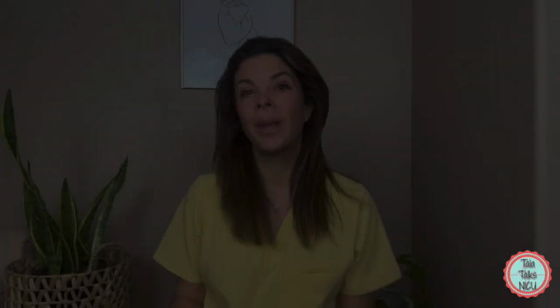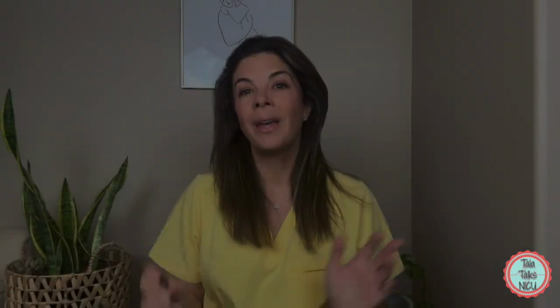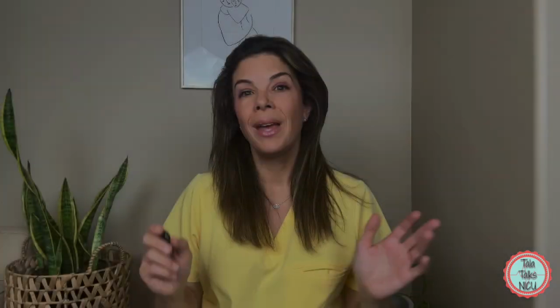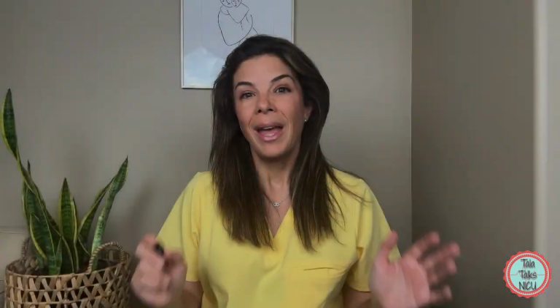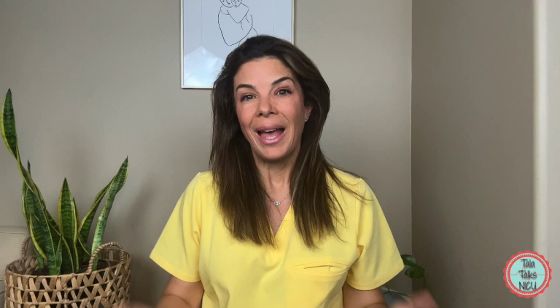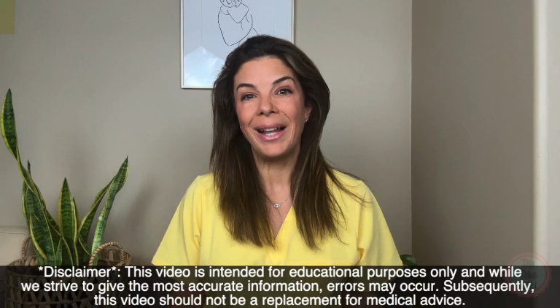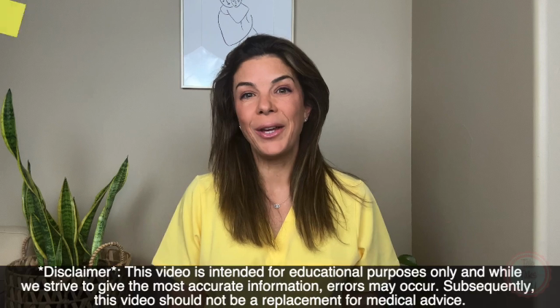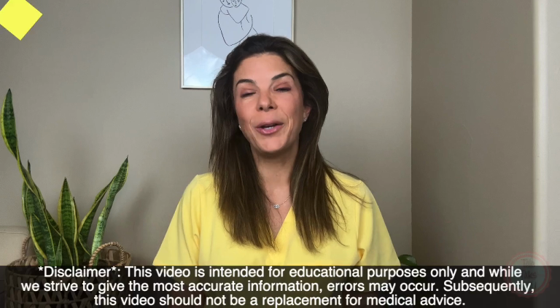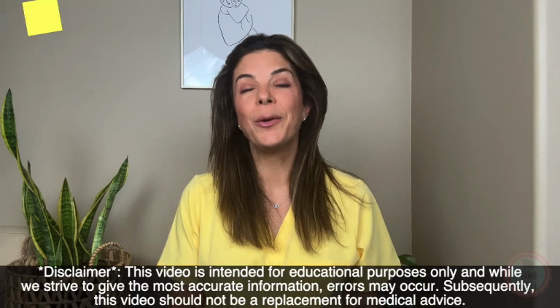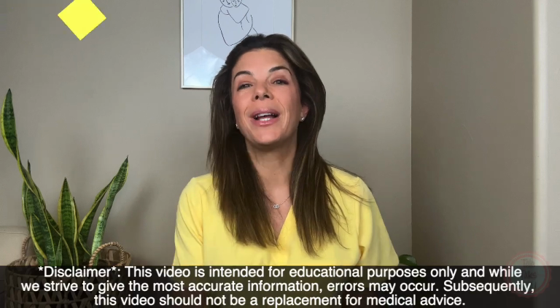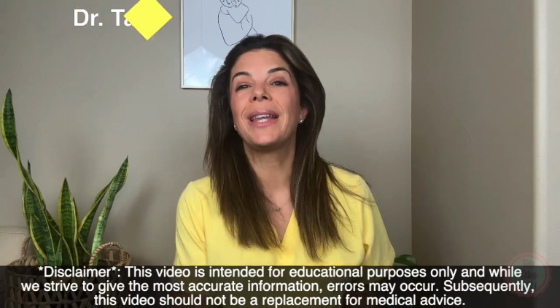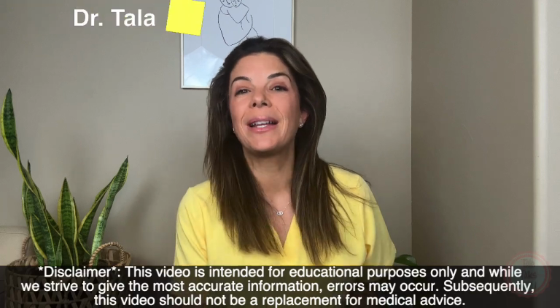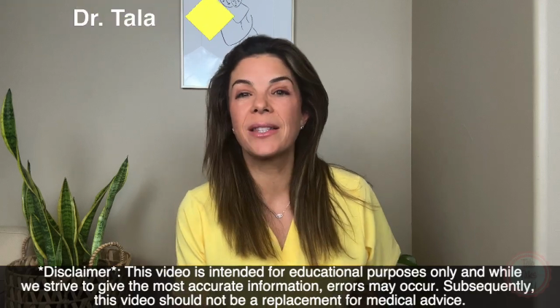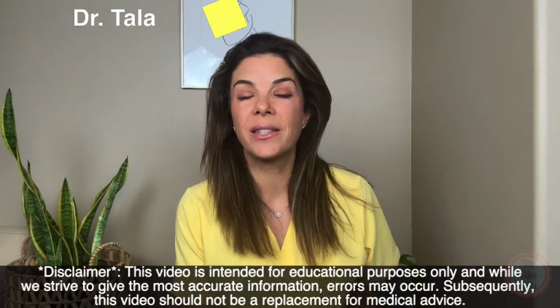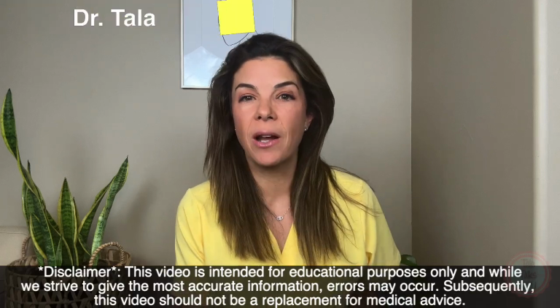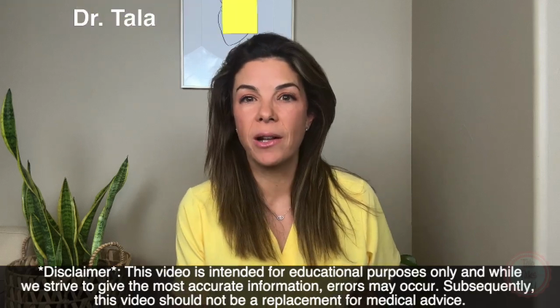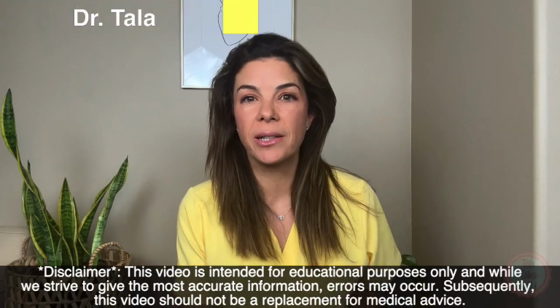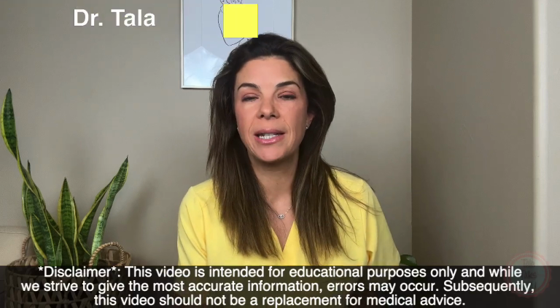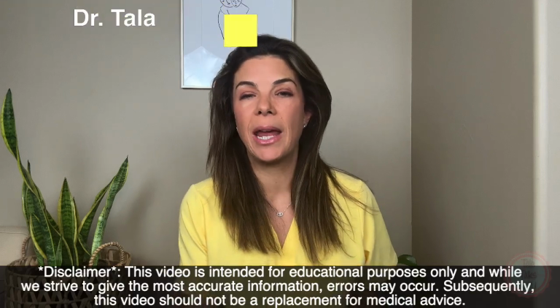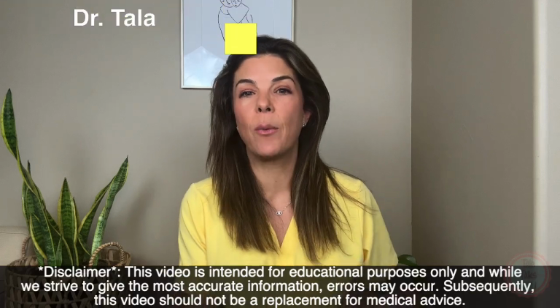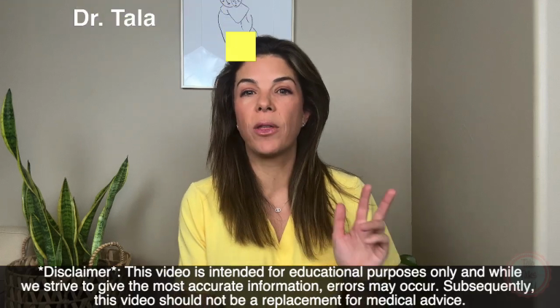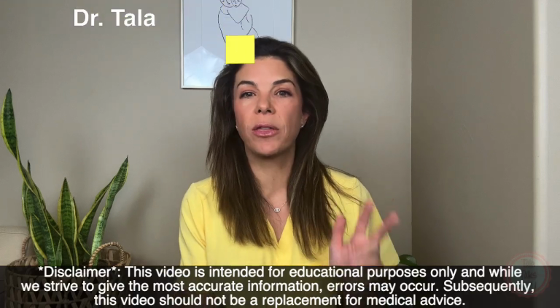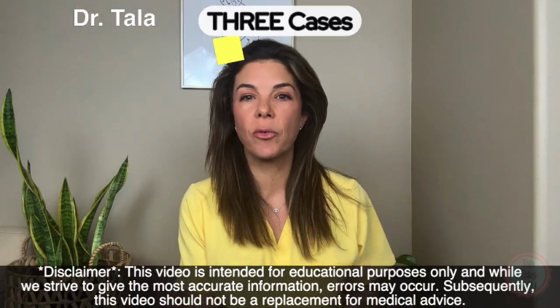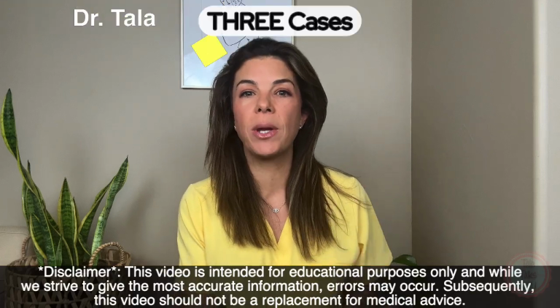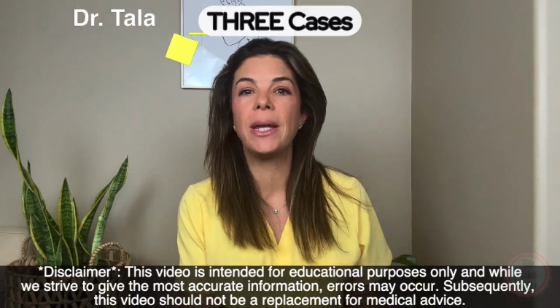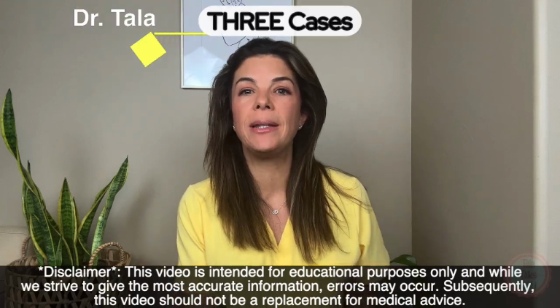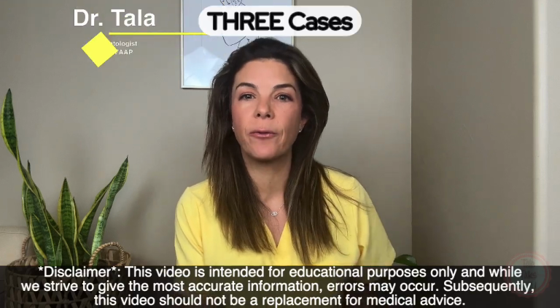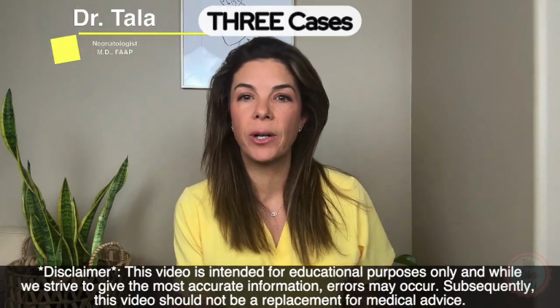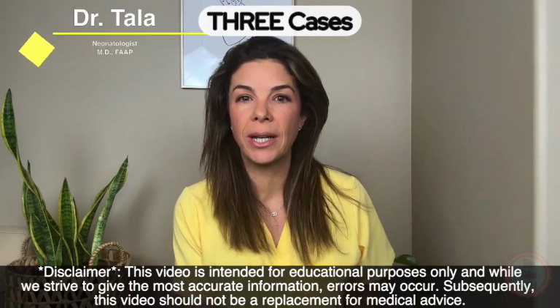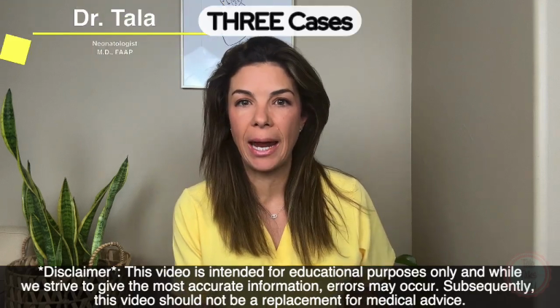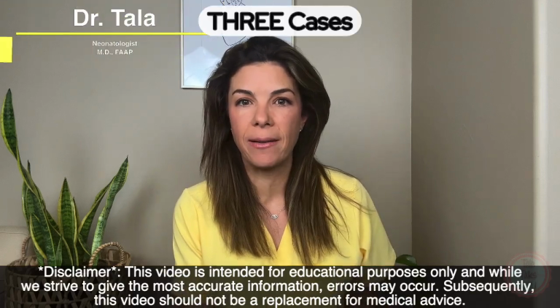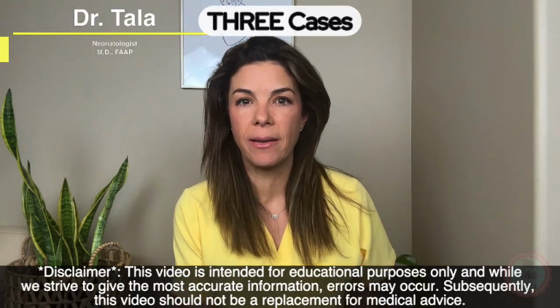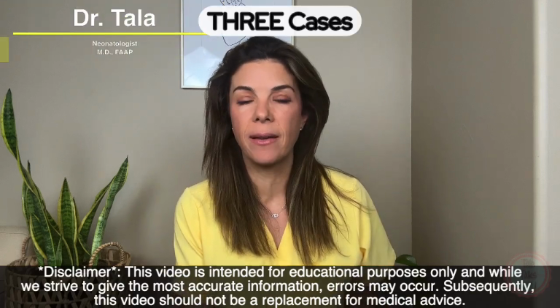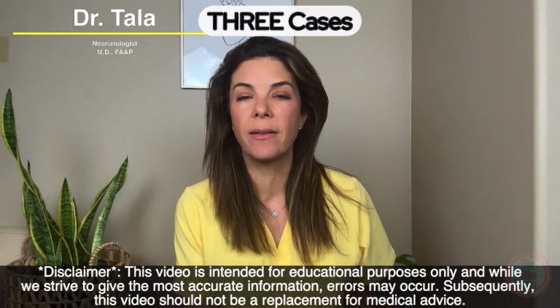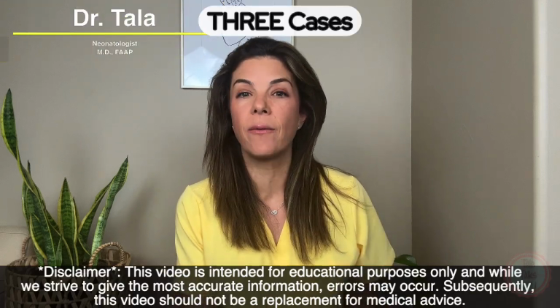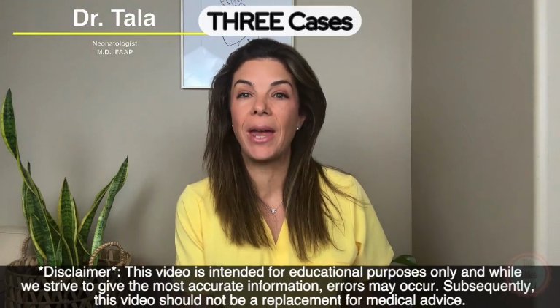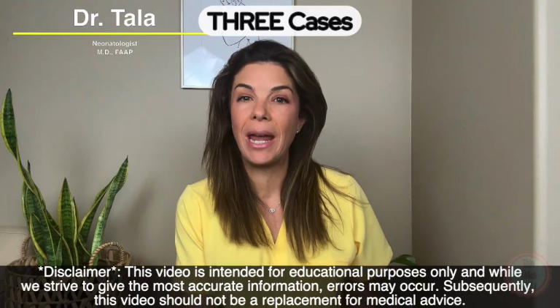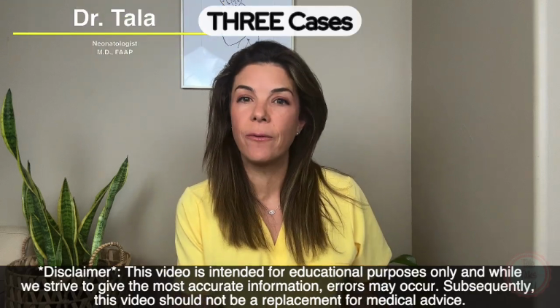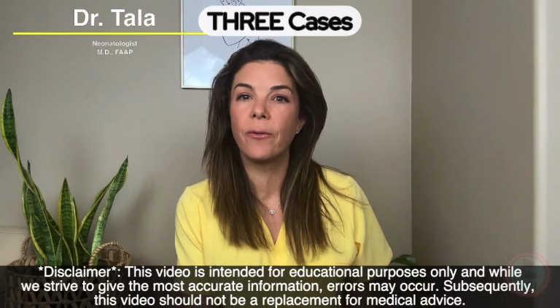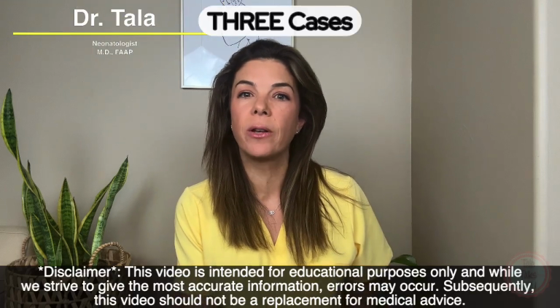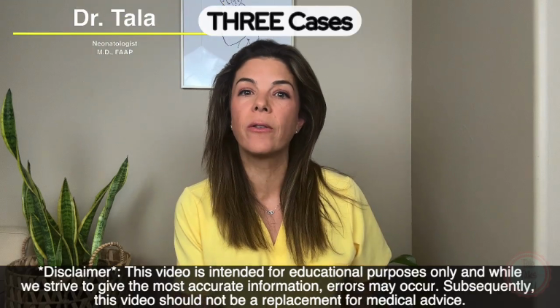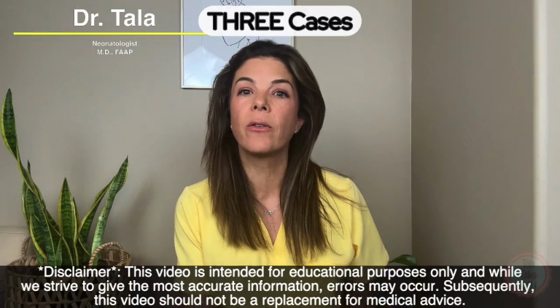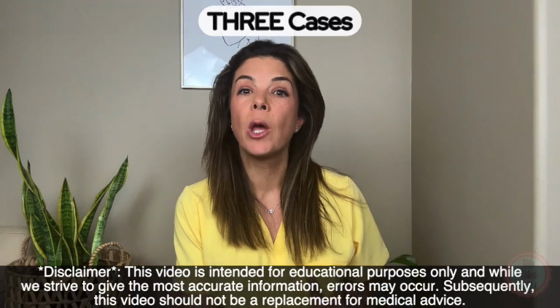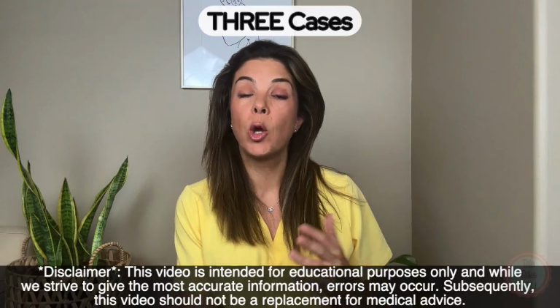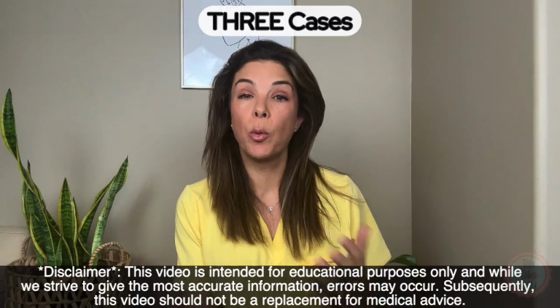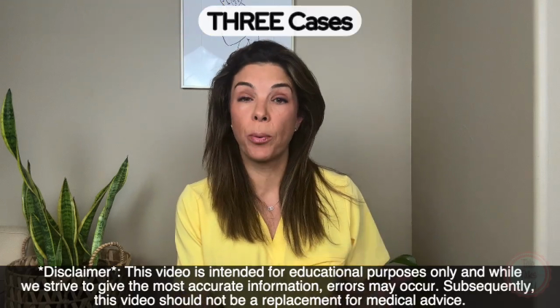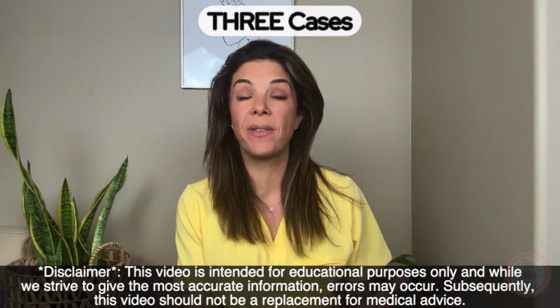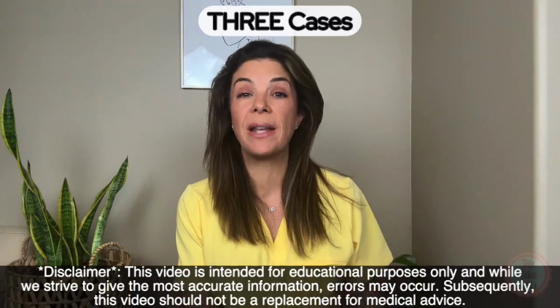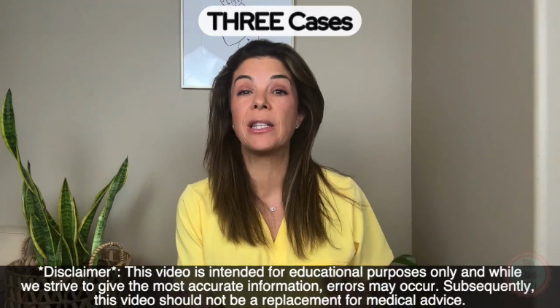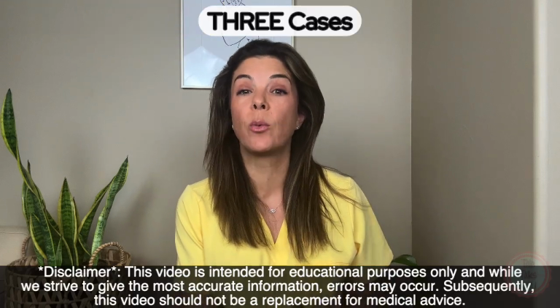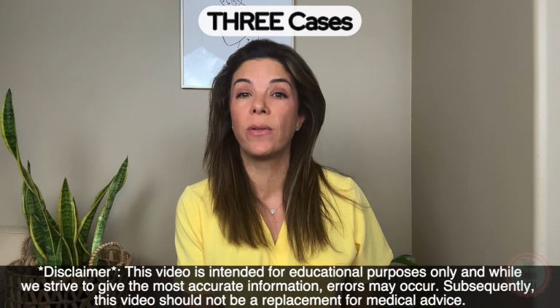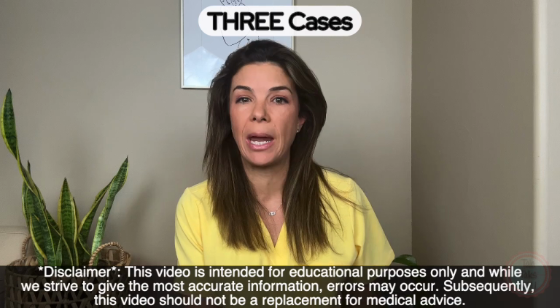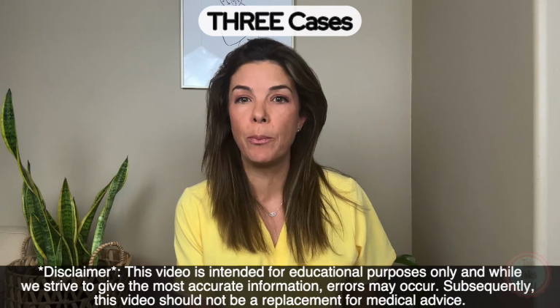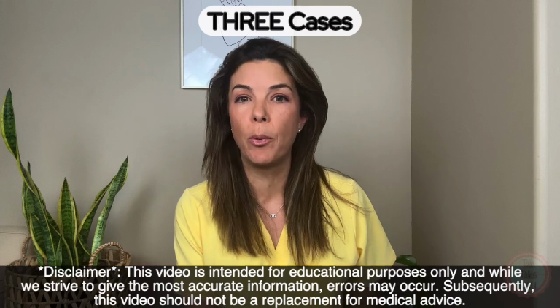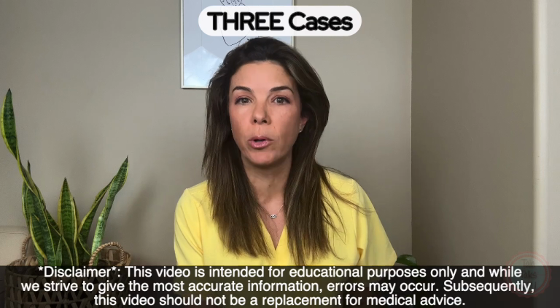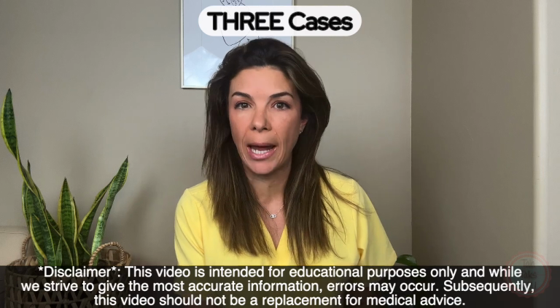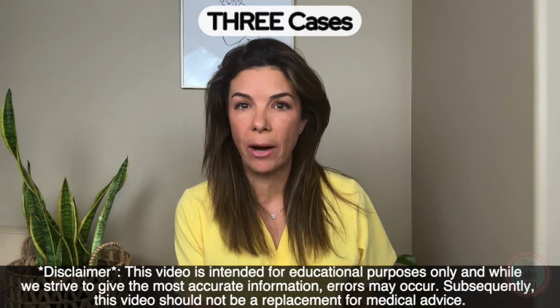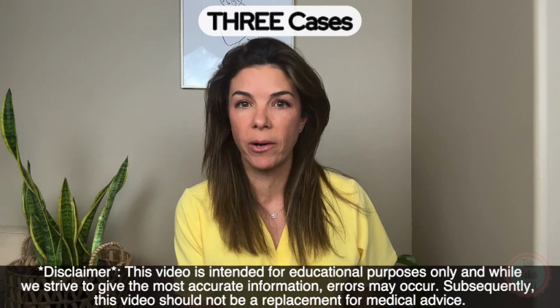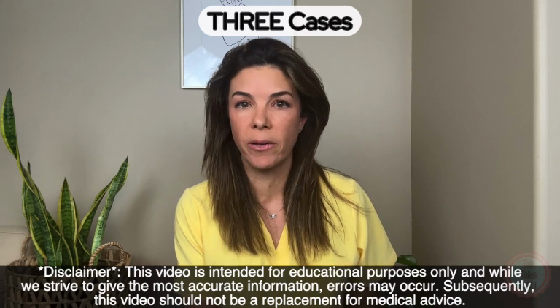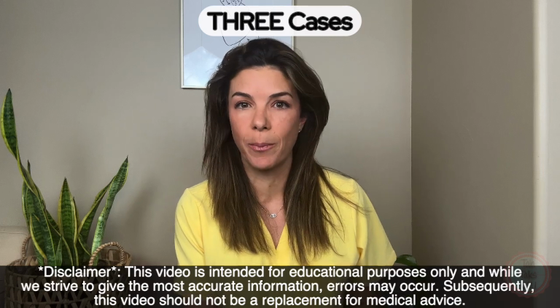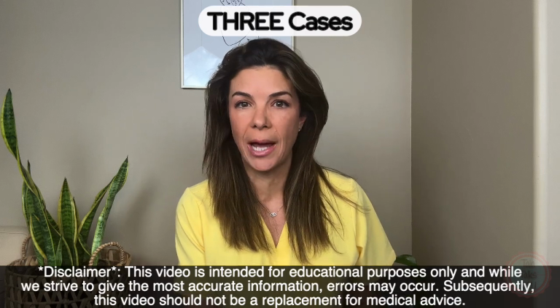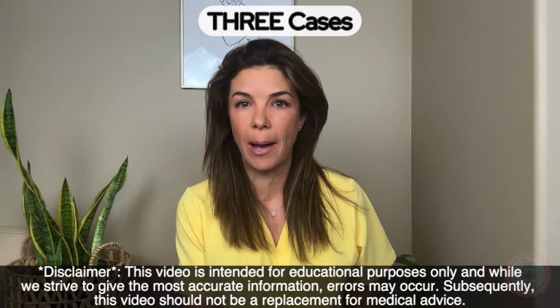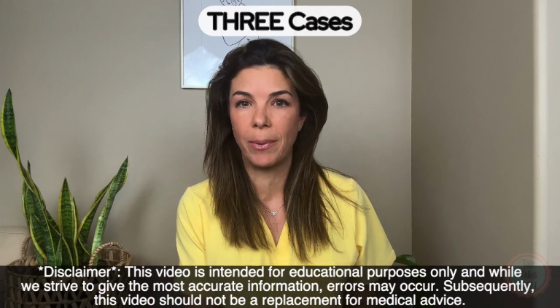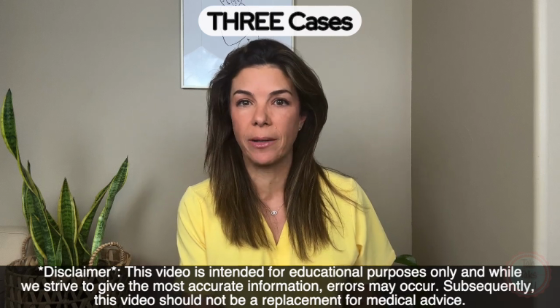Hello, let's start today with three different cases of infants who presented with inborn errors in metabolism.